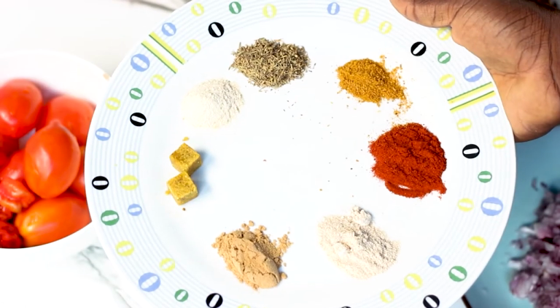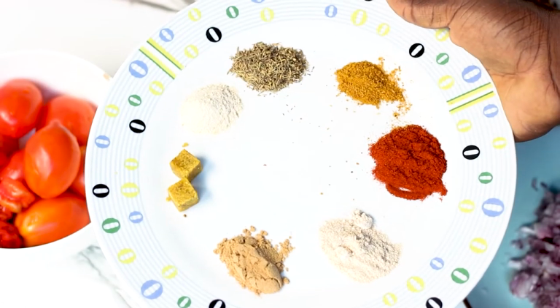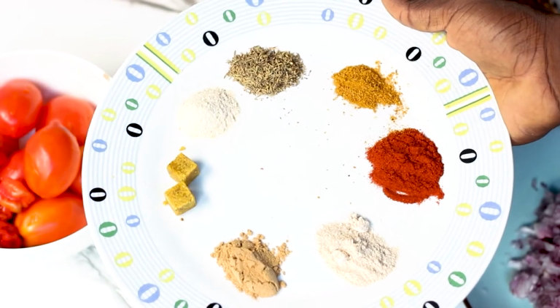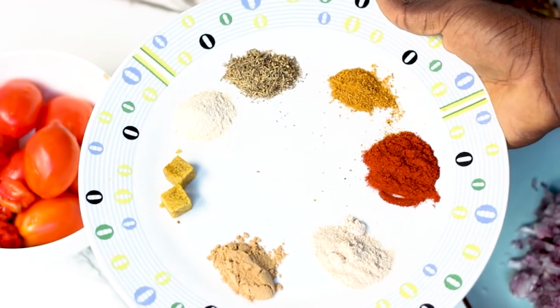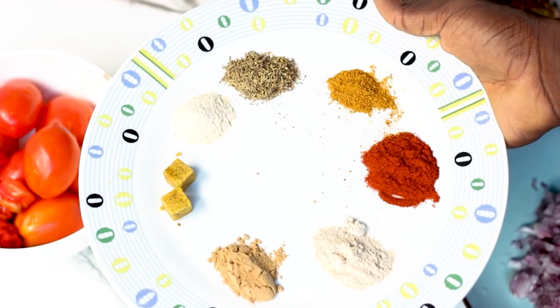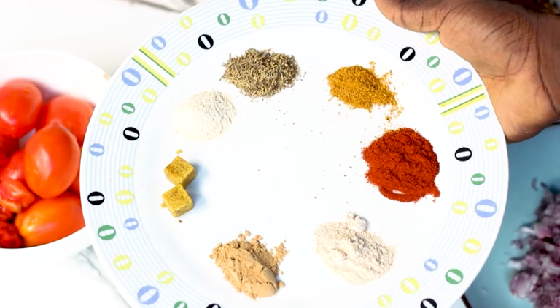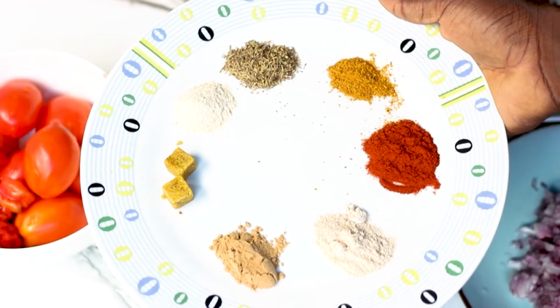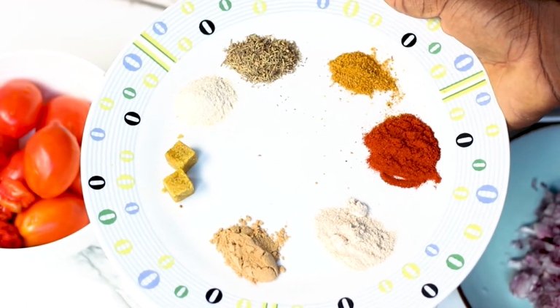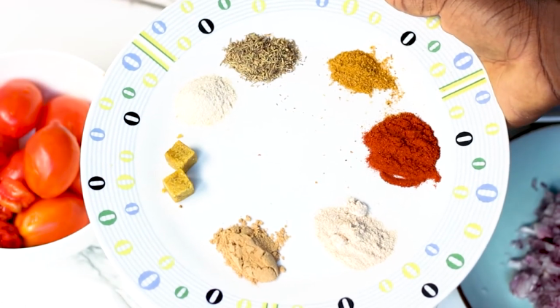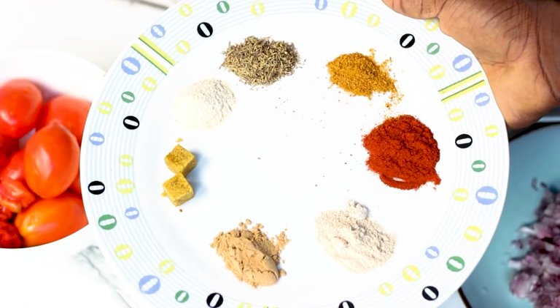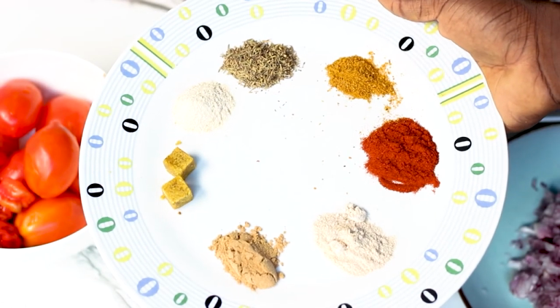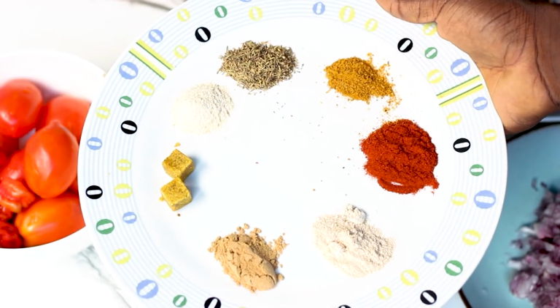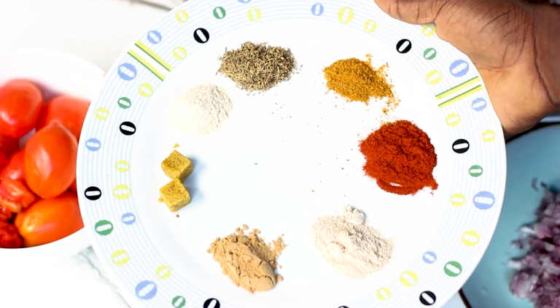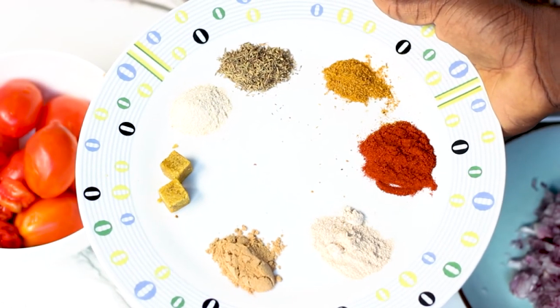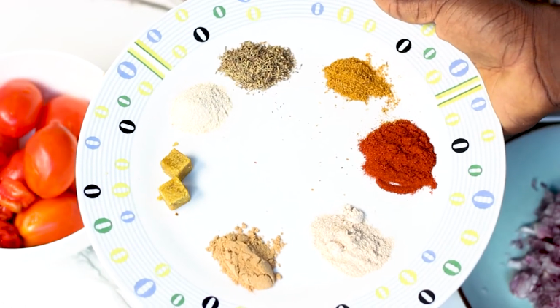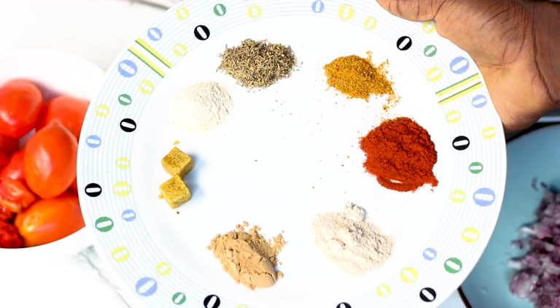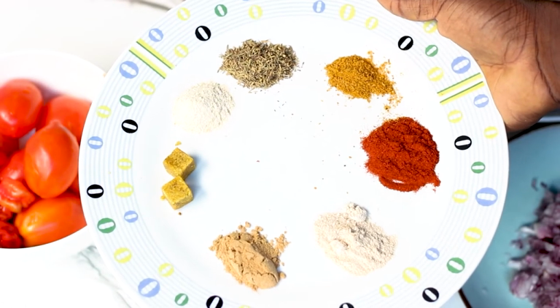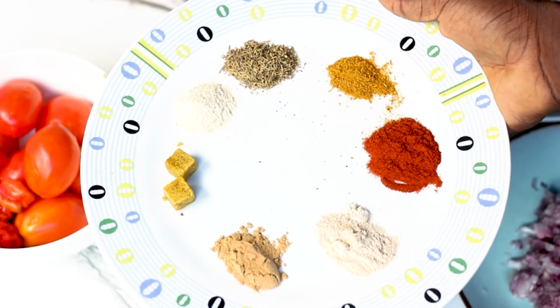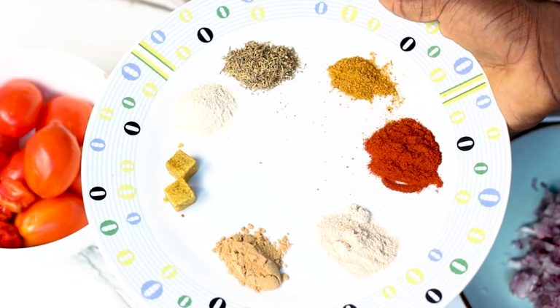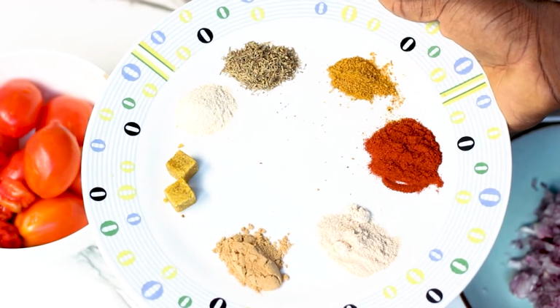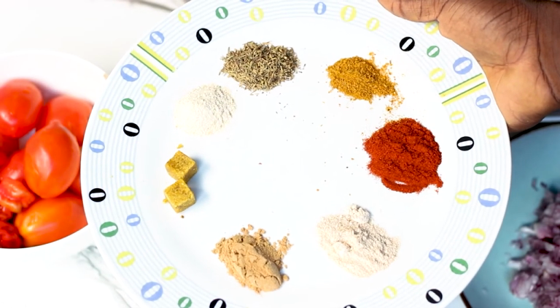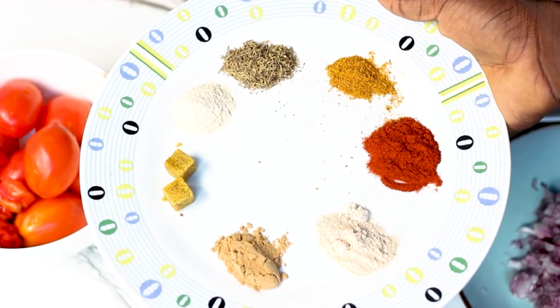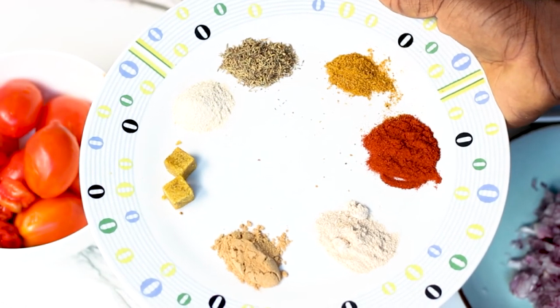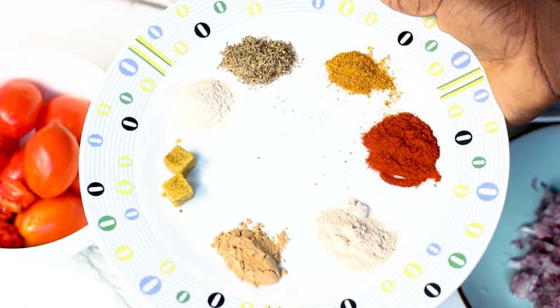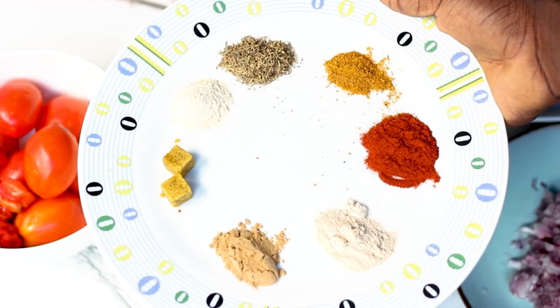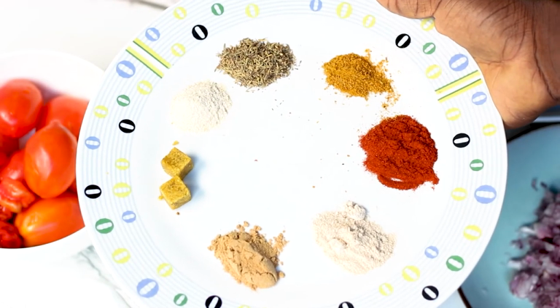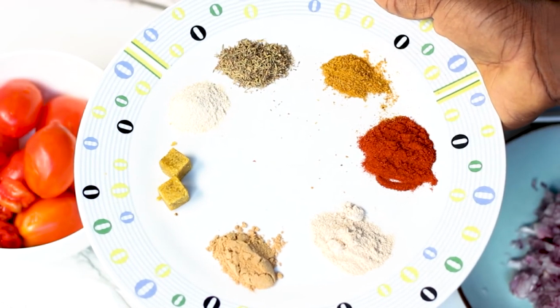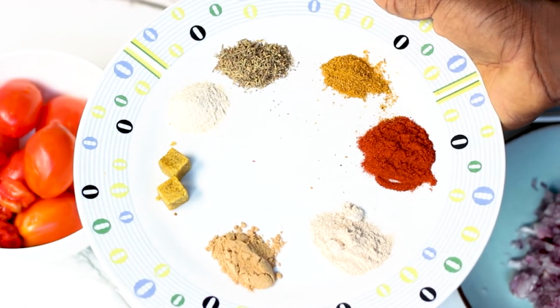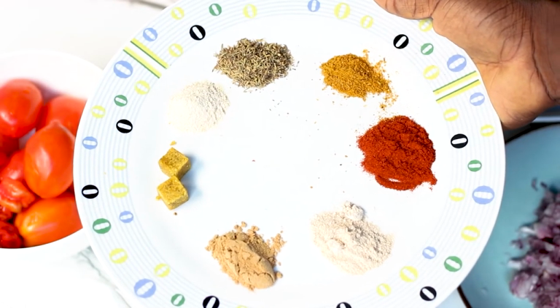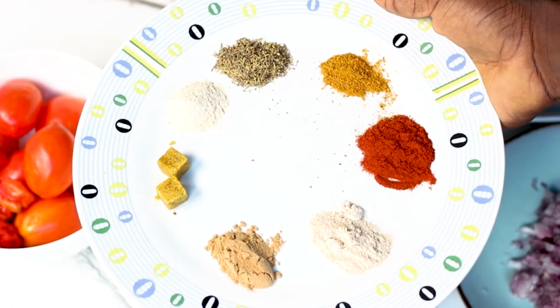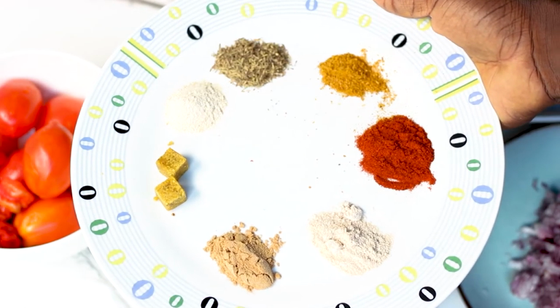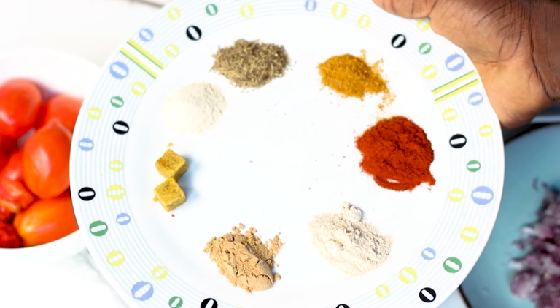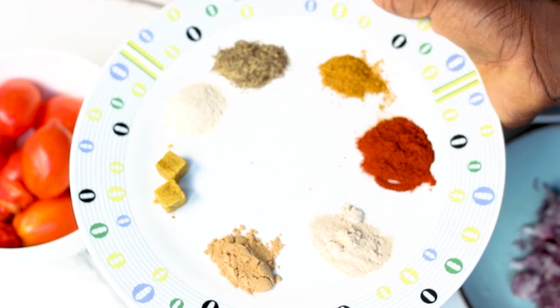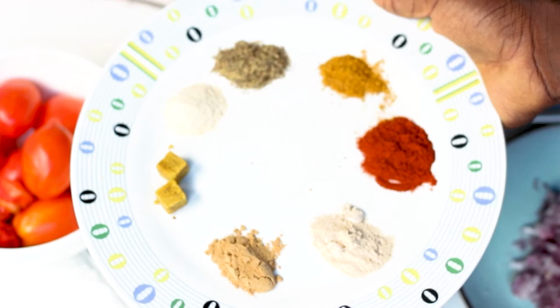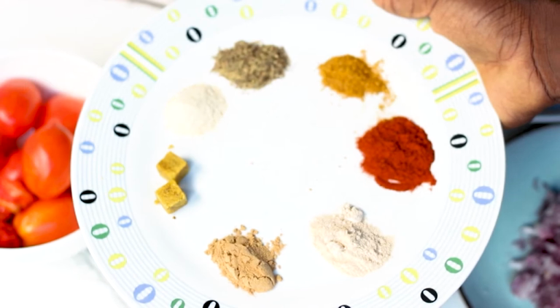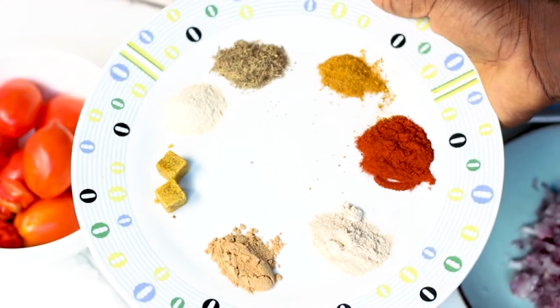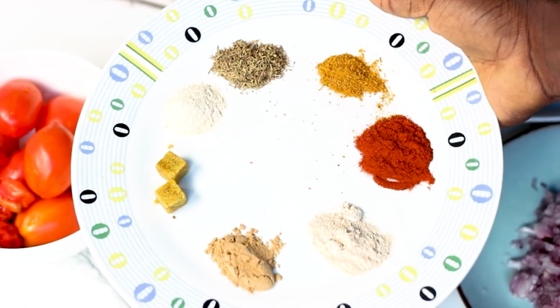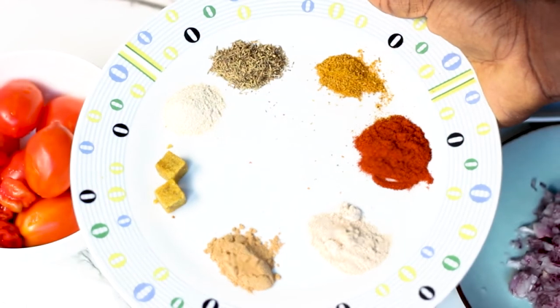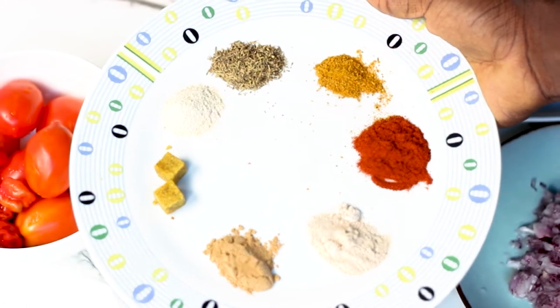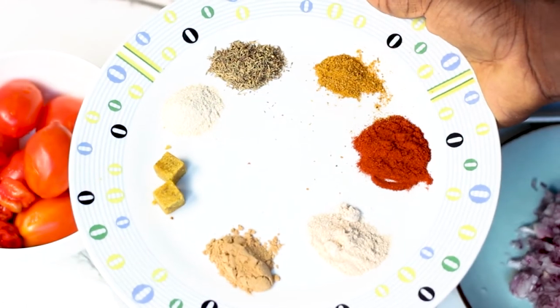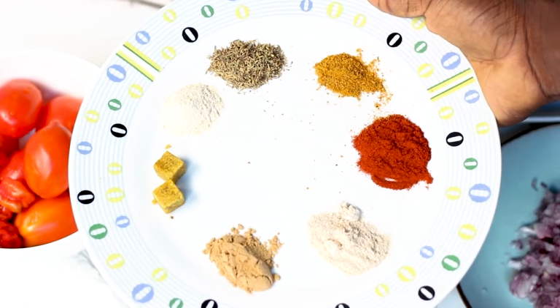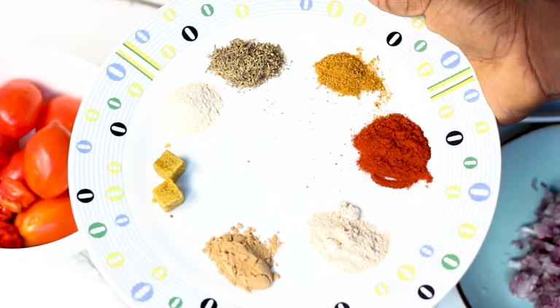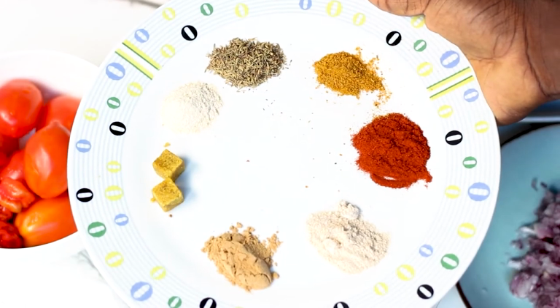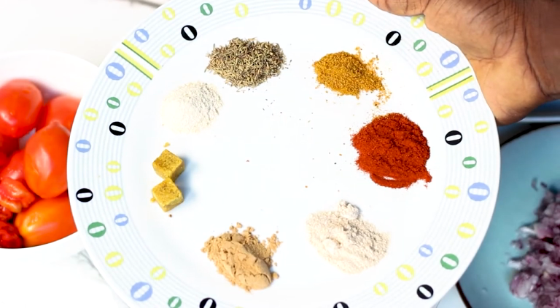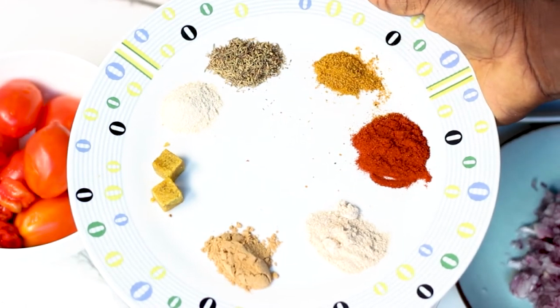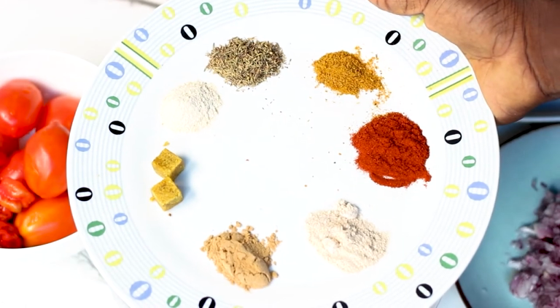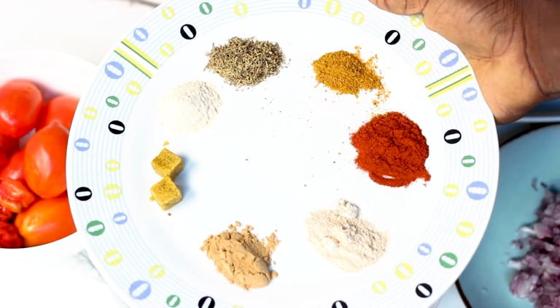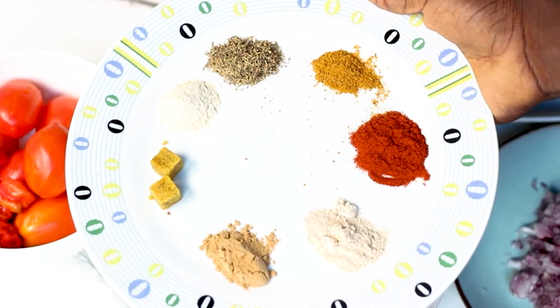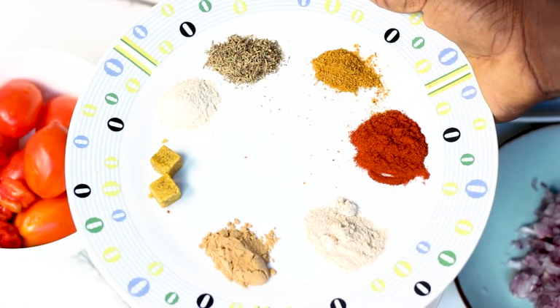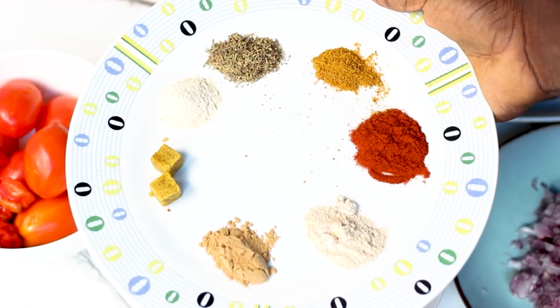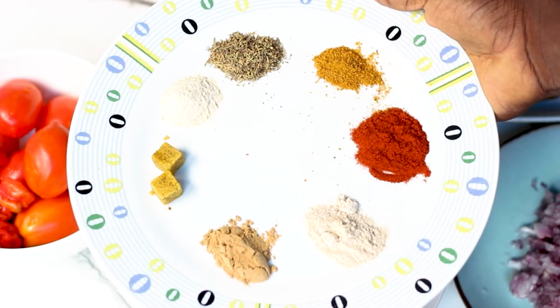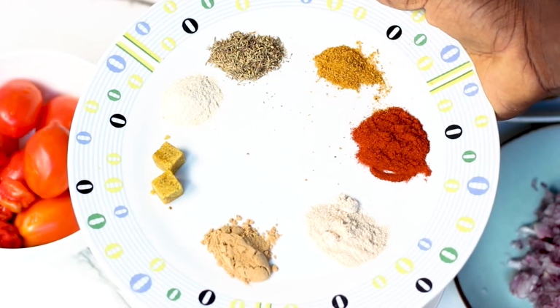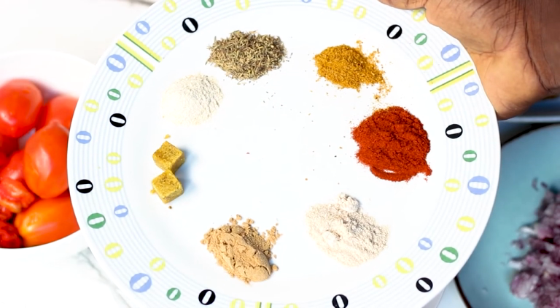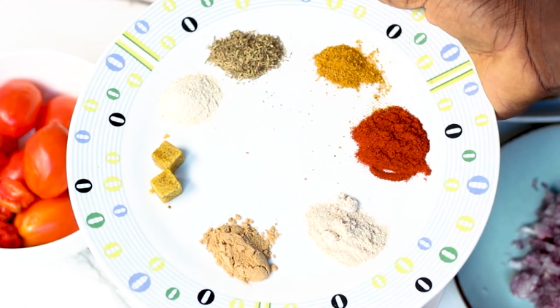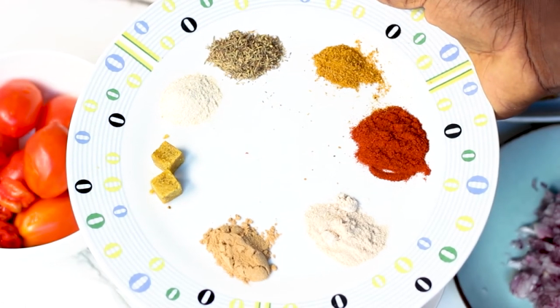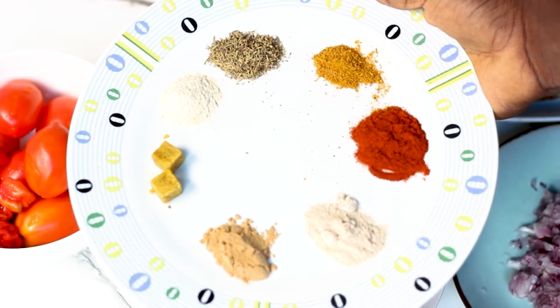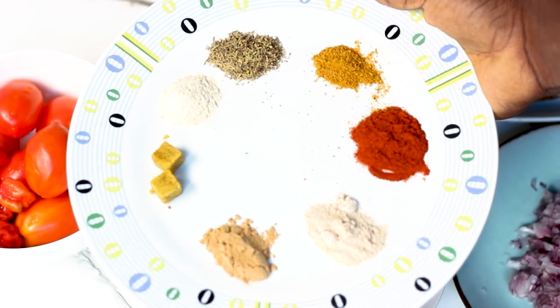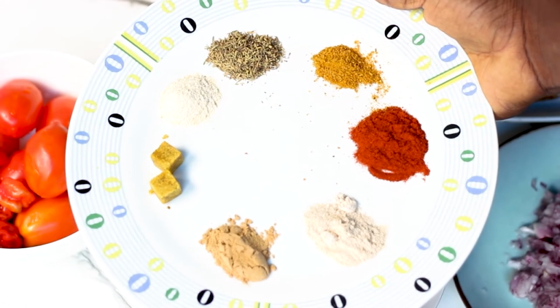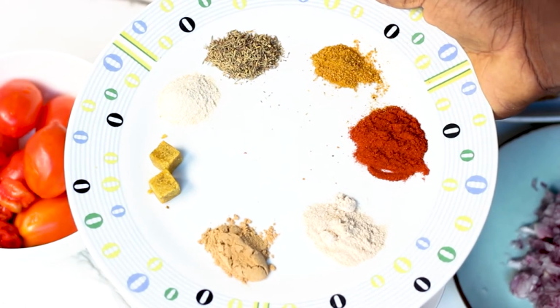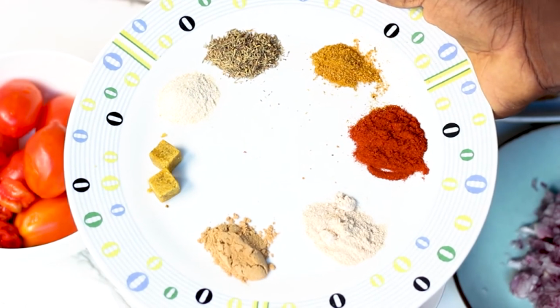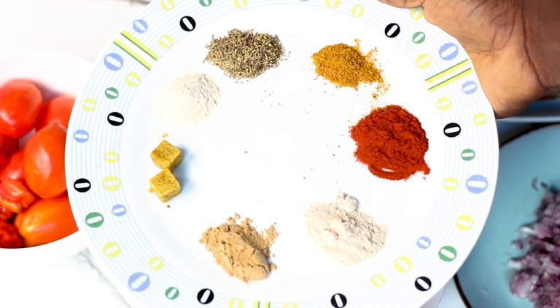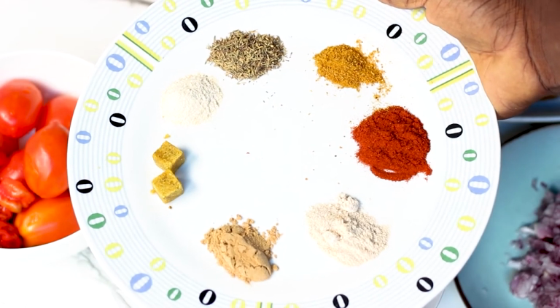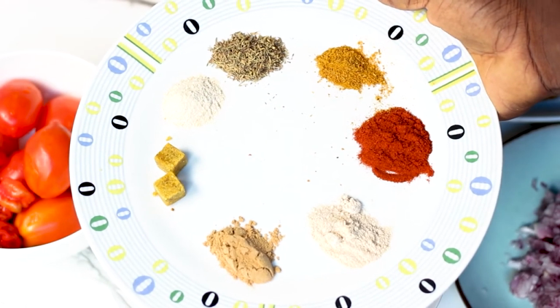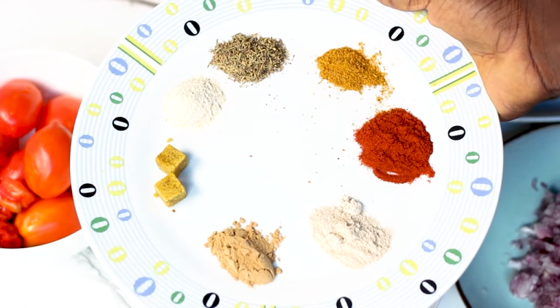In this plate I have some seasoning cubes, some ginger, garlic, thyme, paprika, white pepper, and some curry.